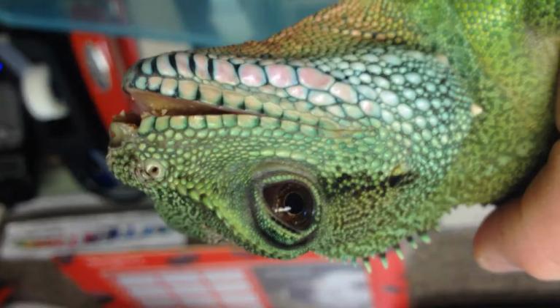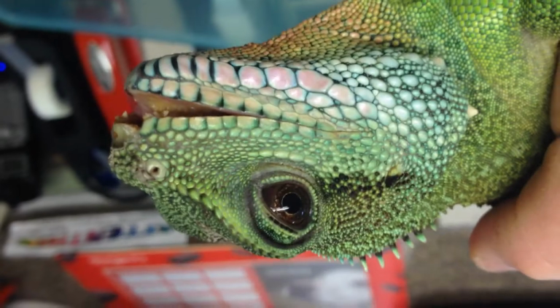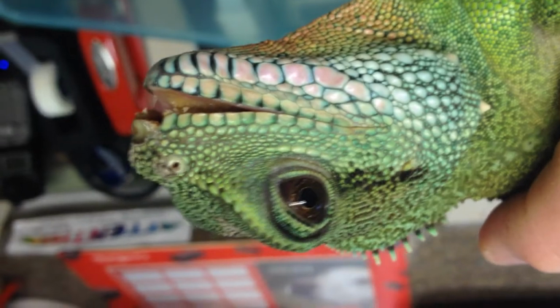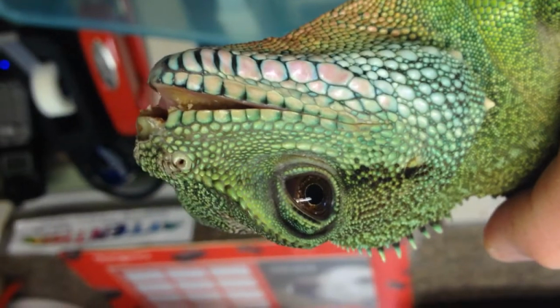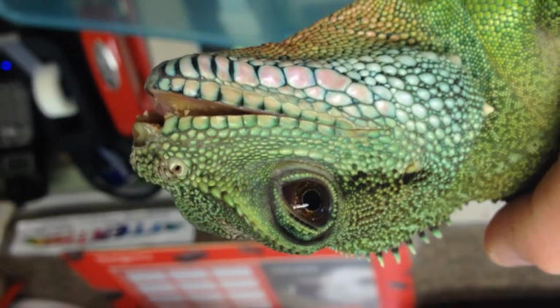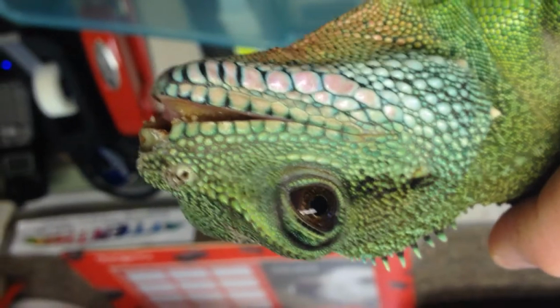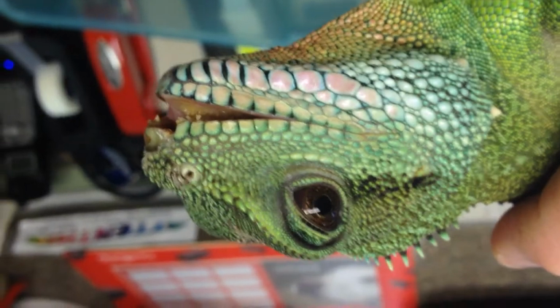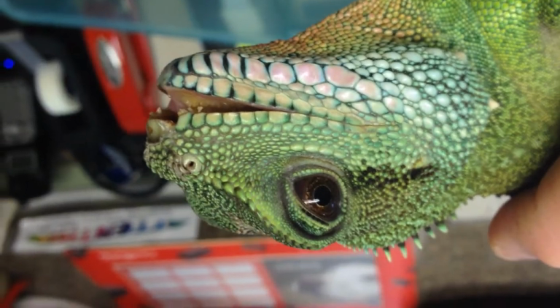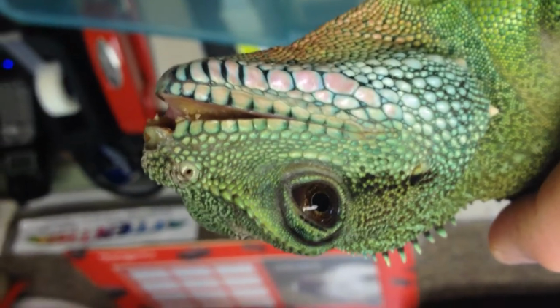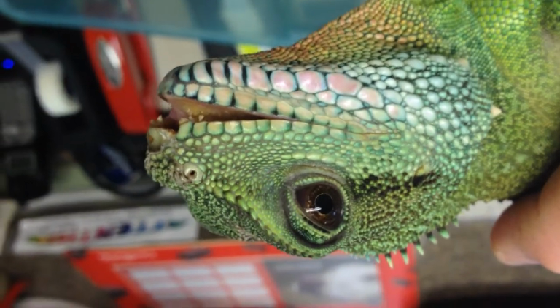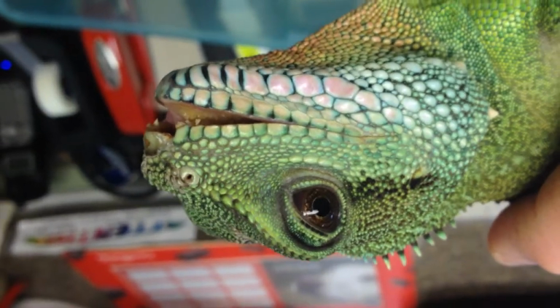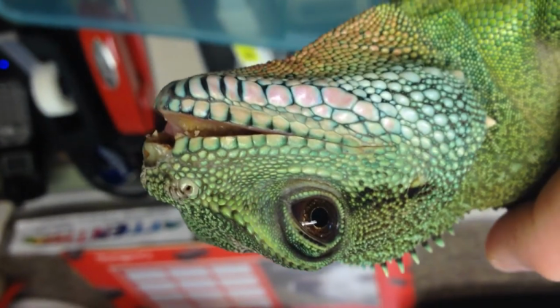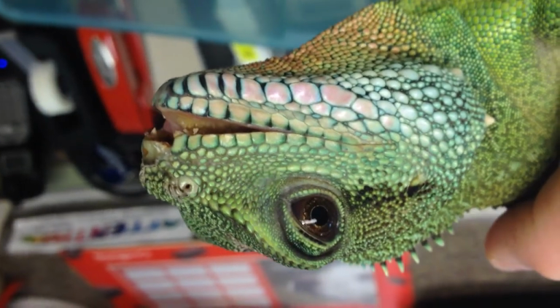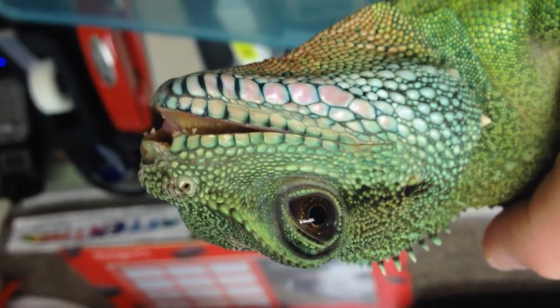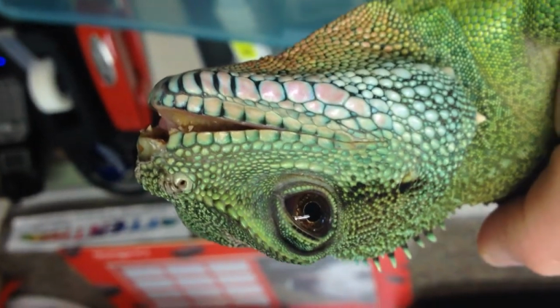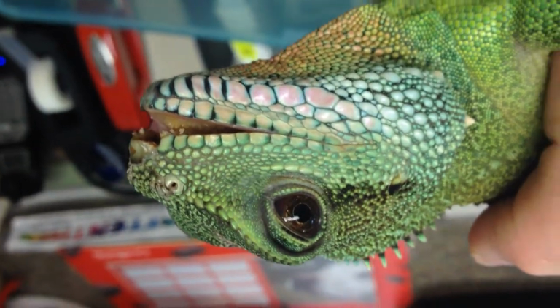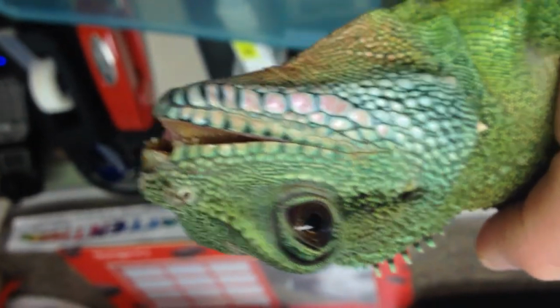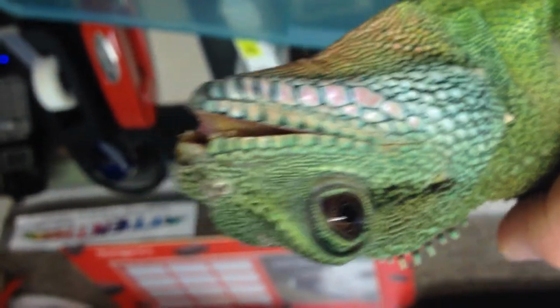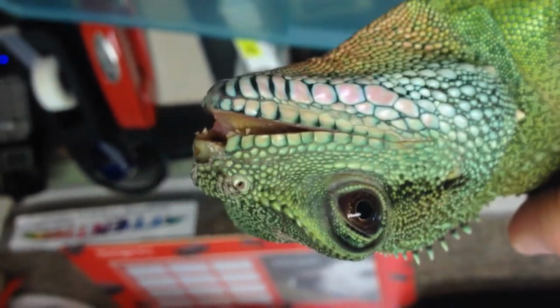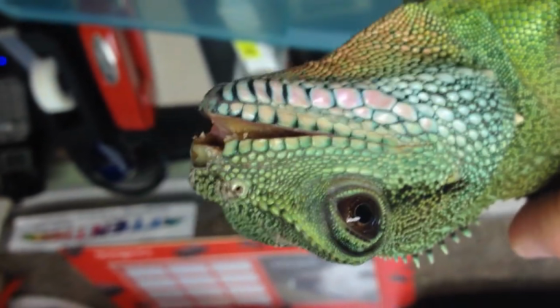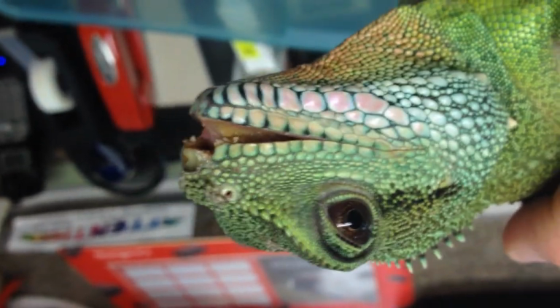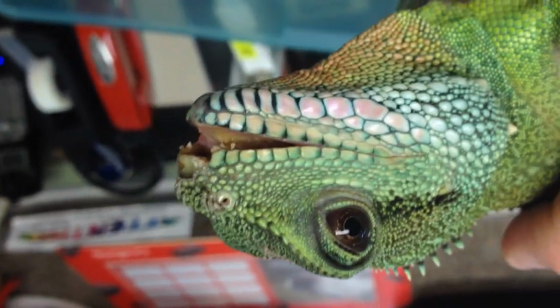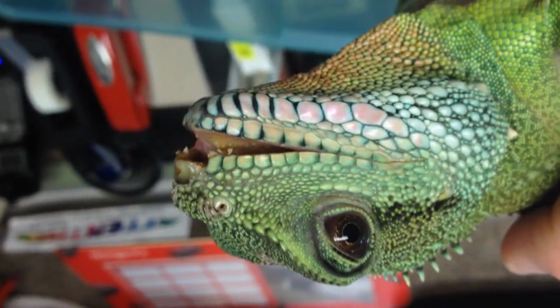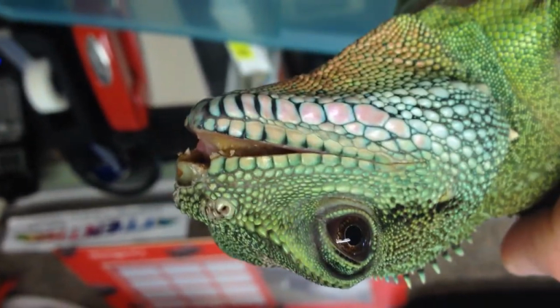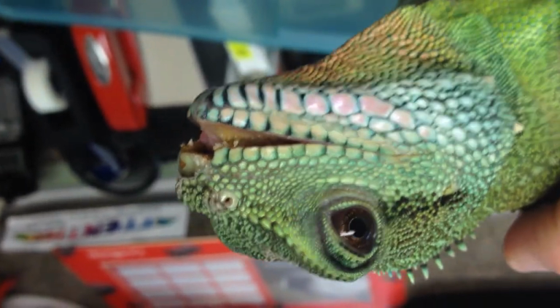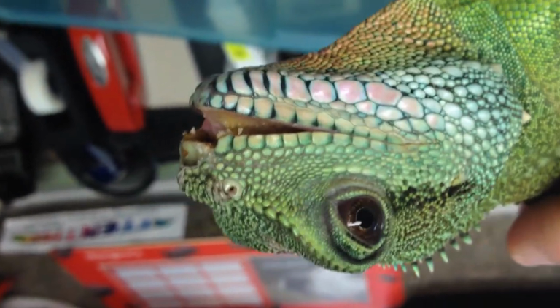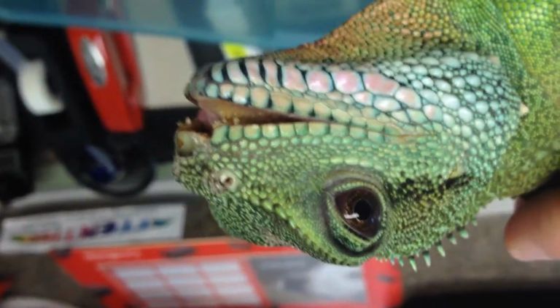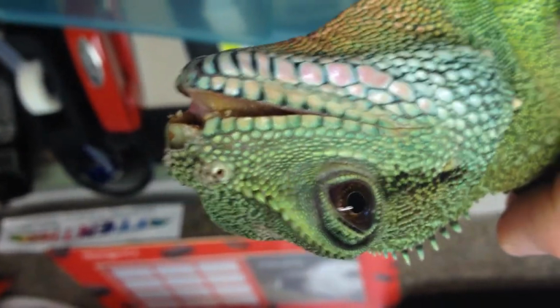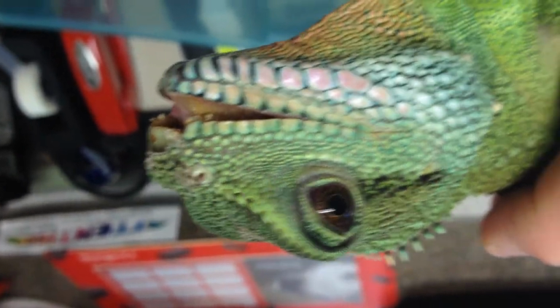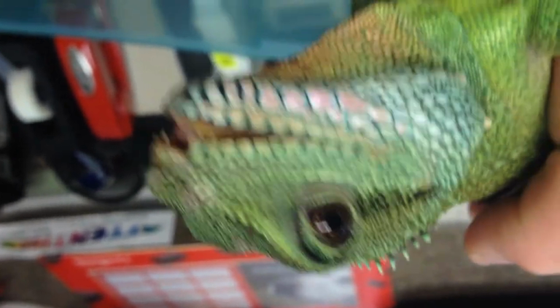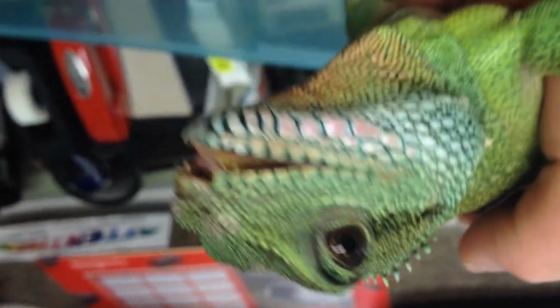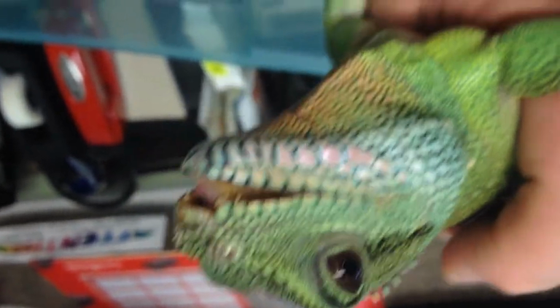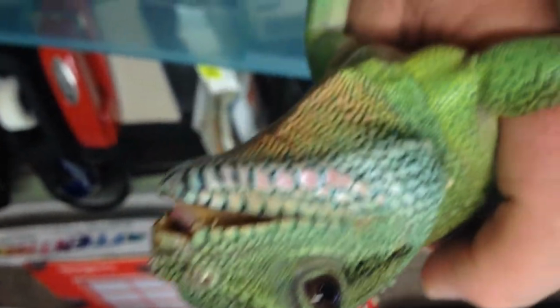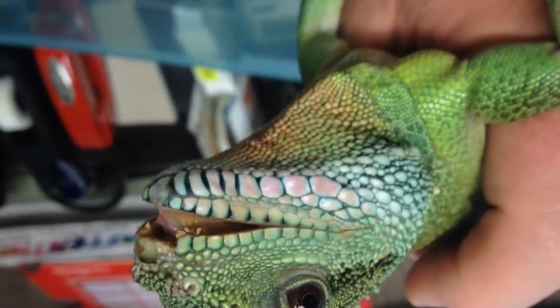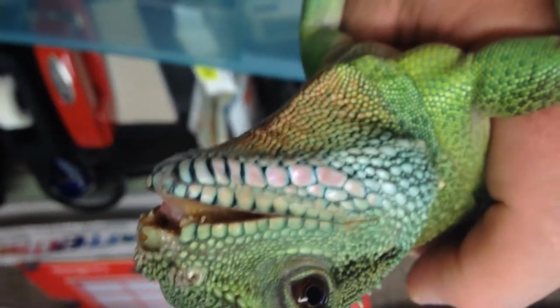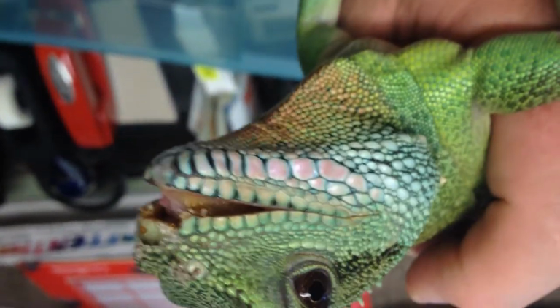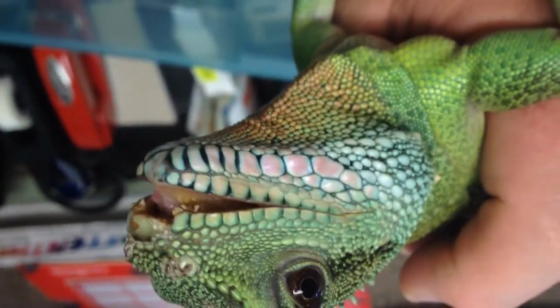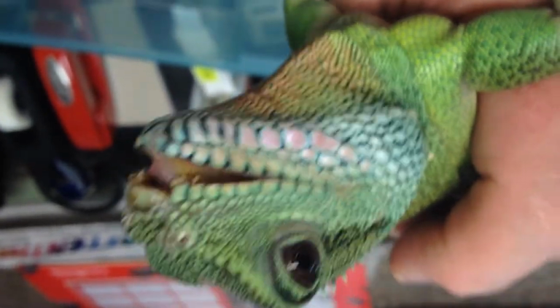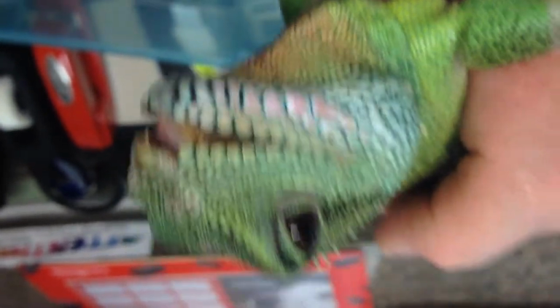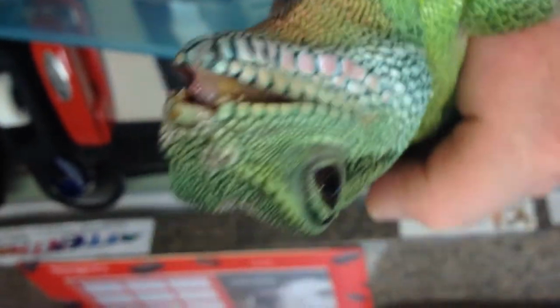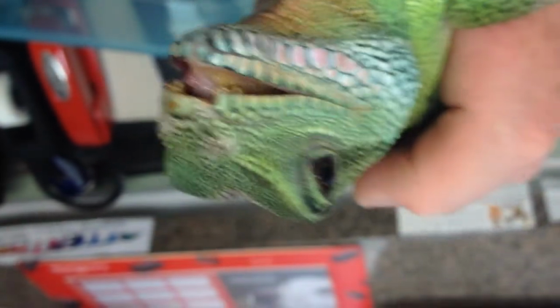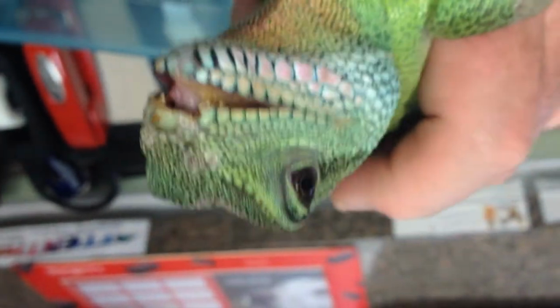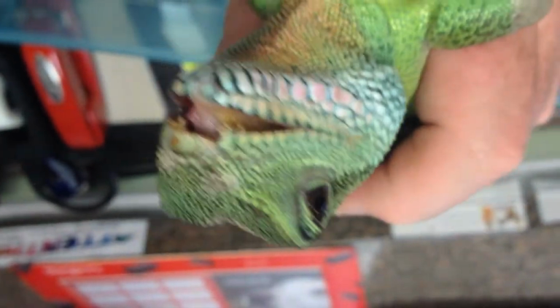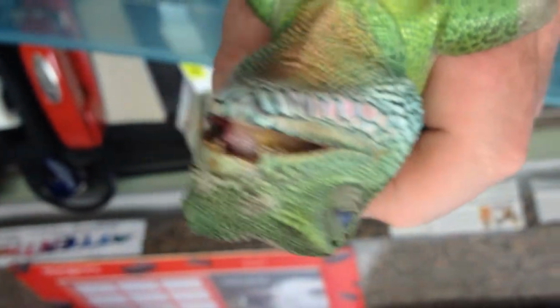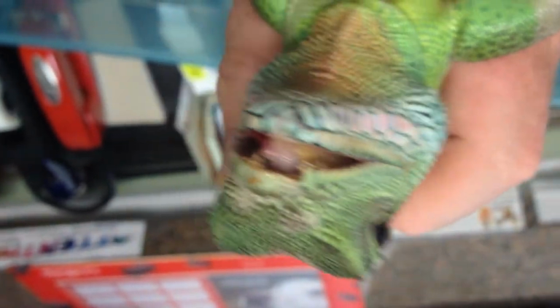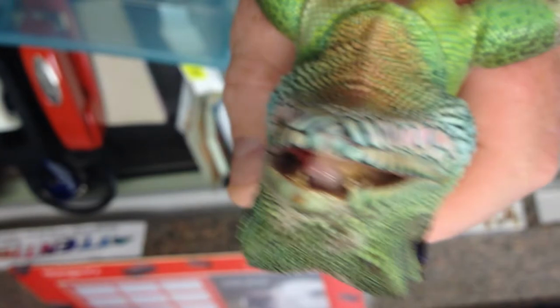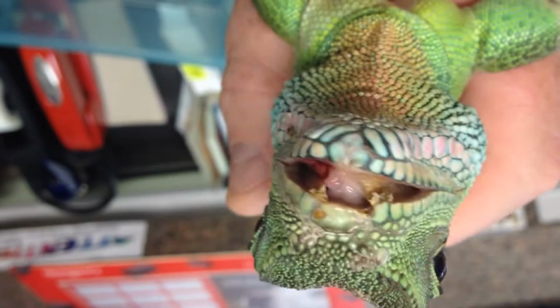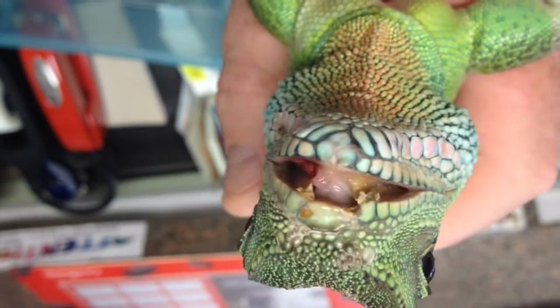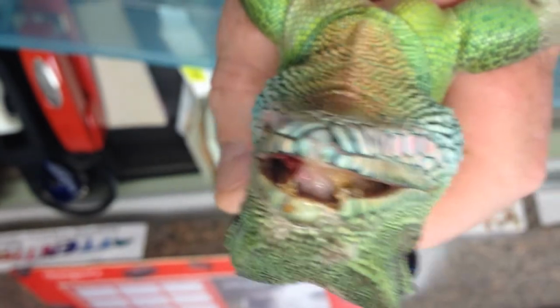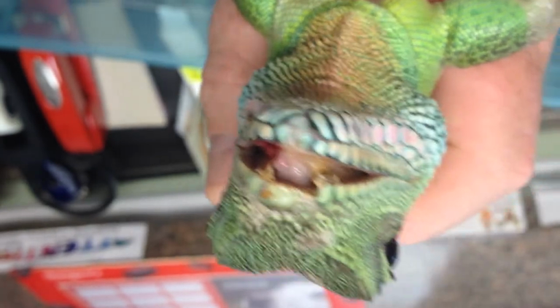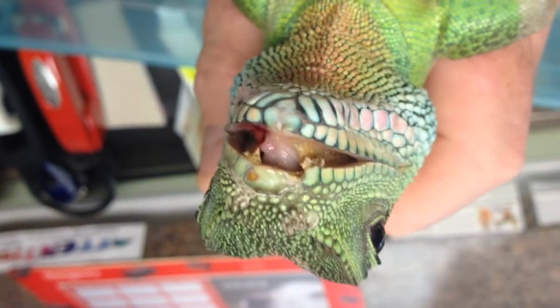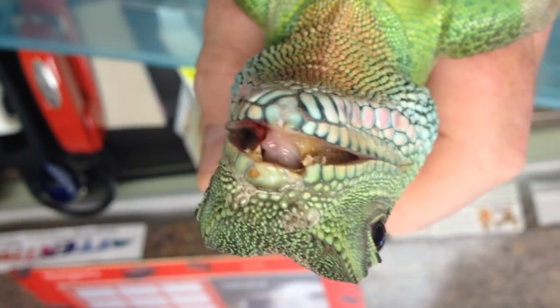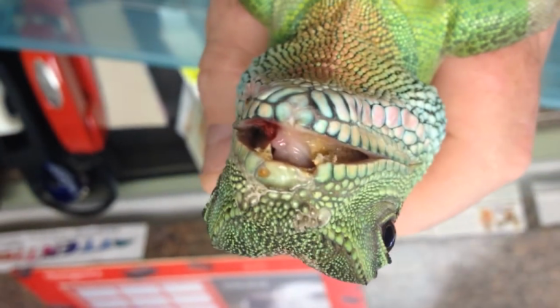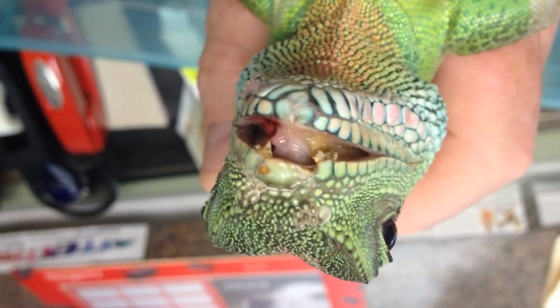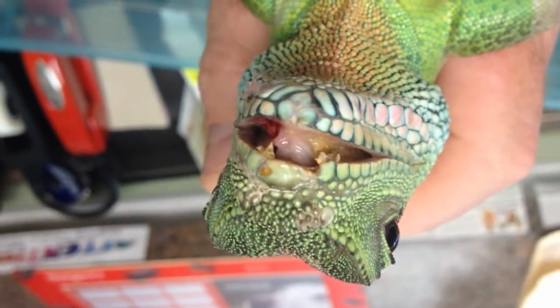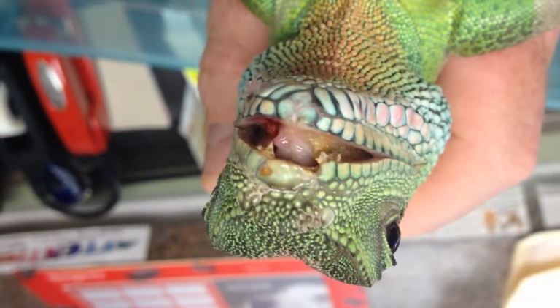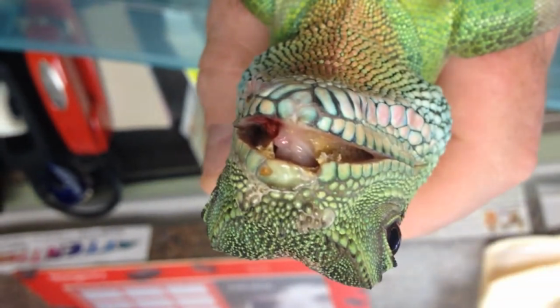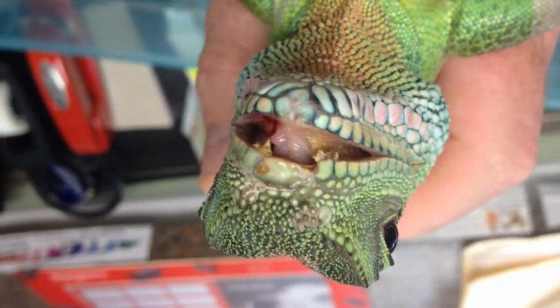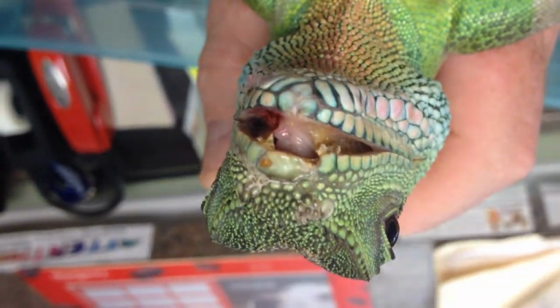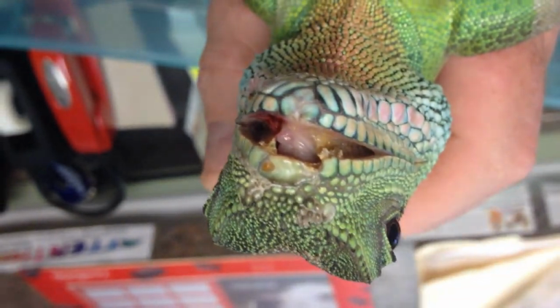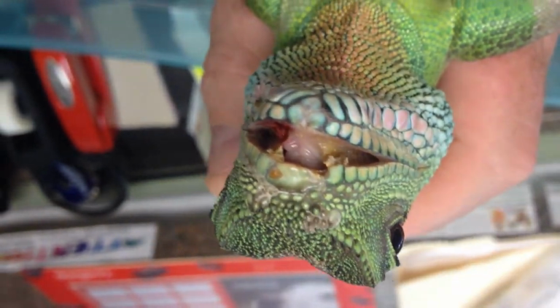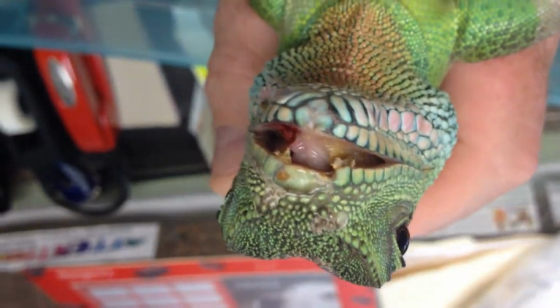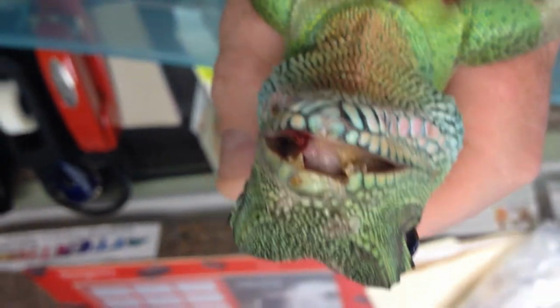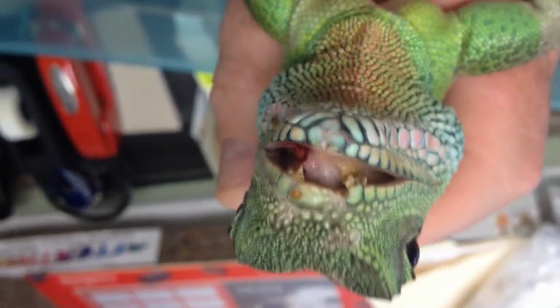Why does this camera have you upside down? It's beyond me. But that looks good.